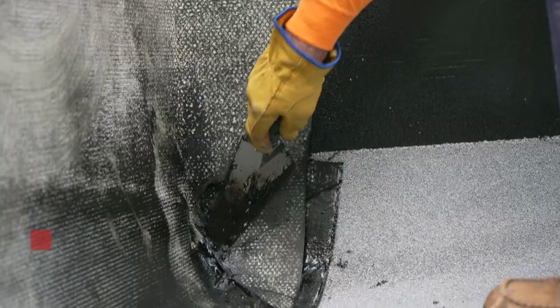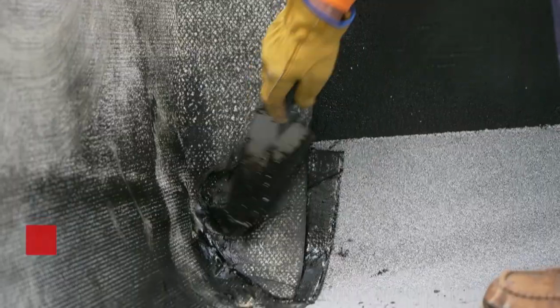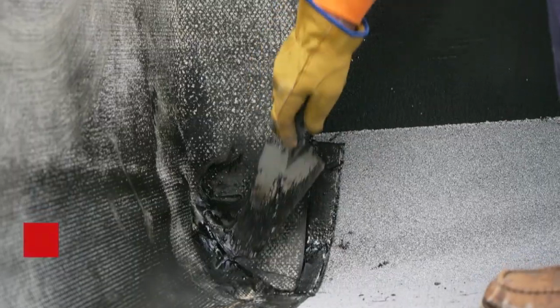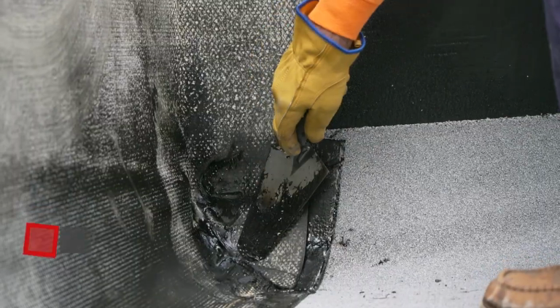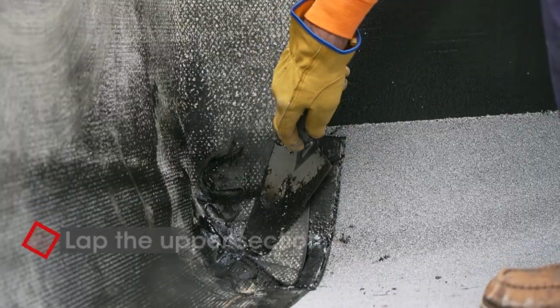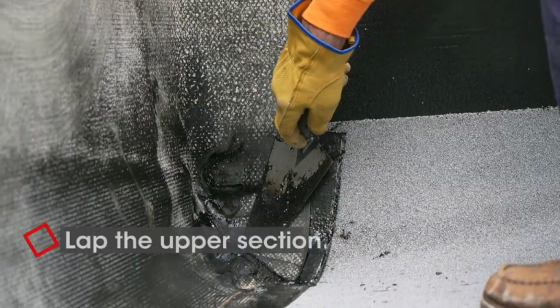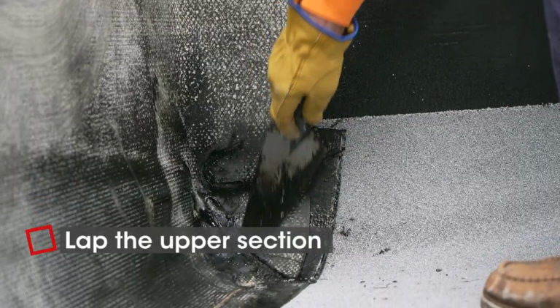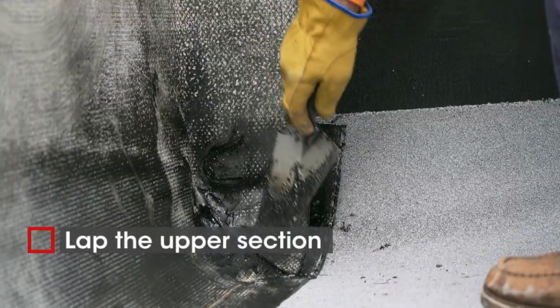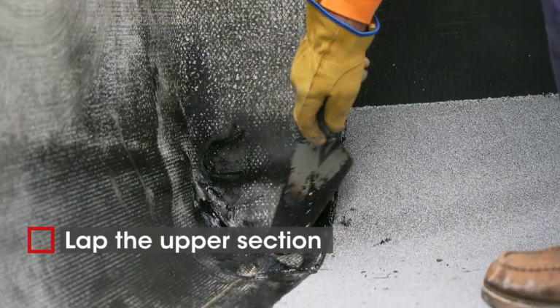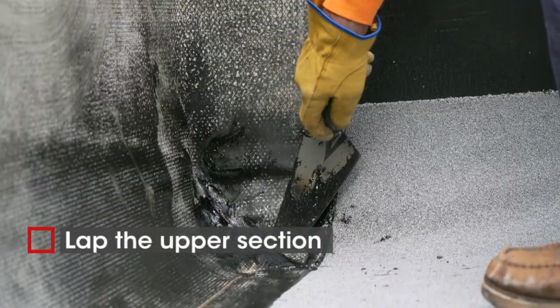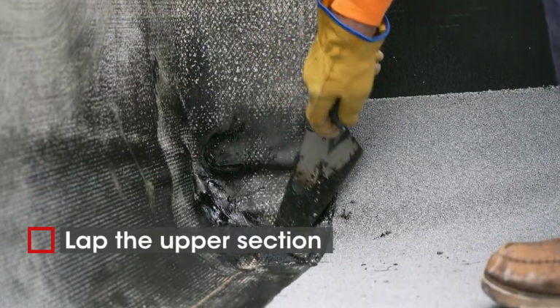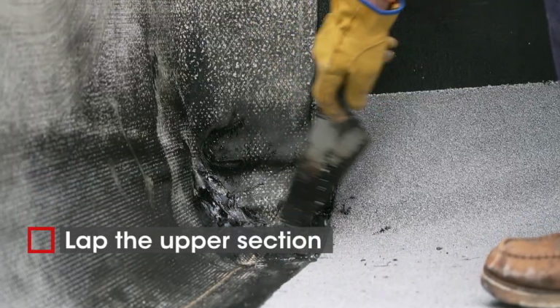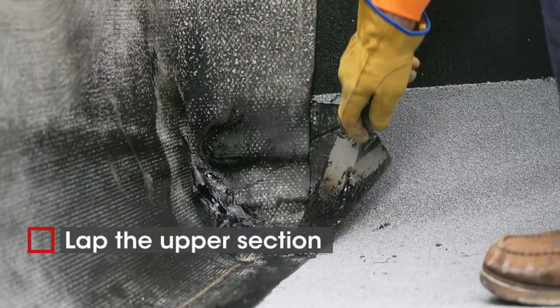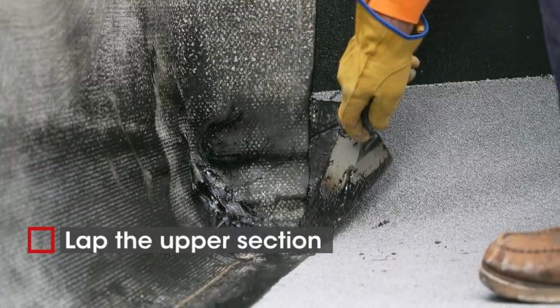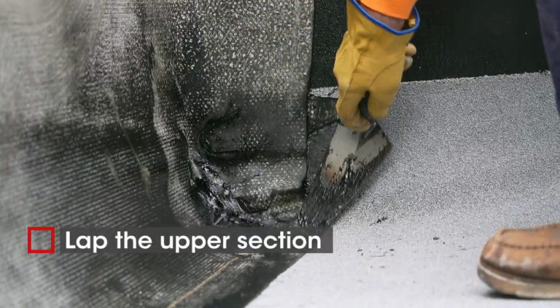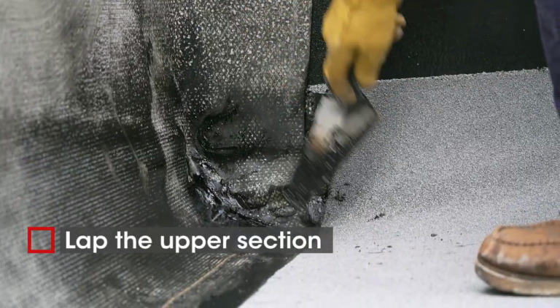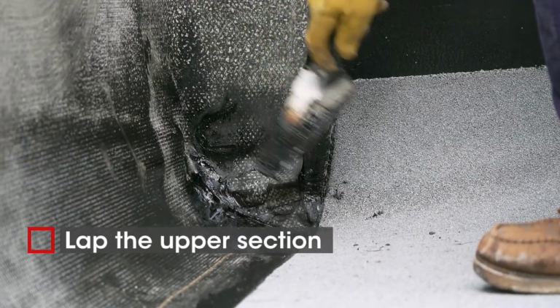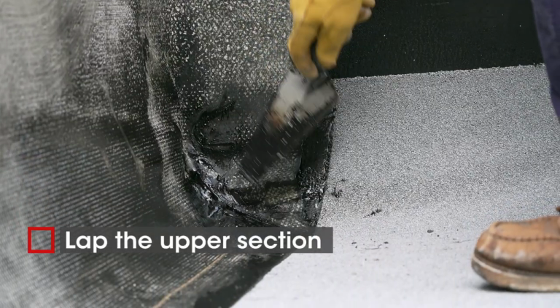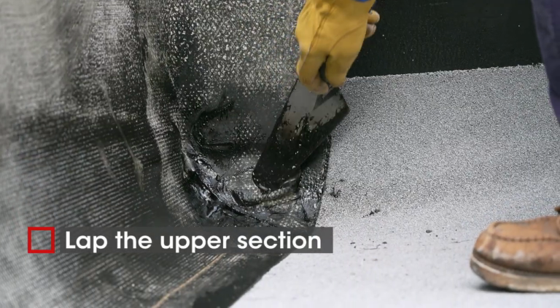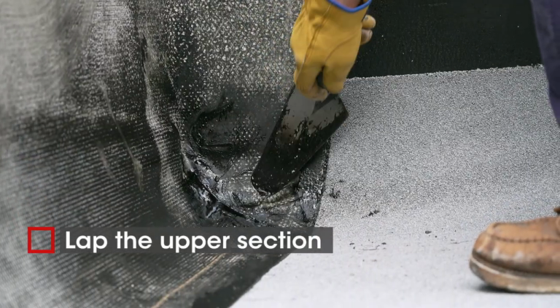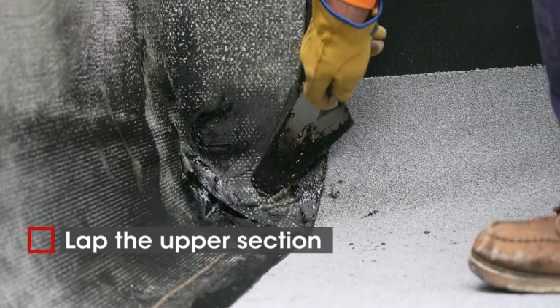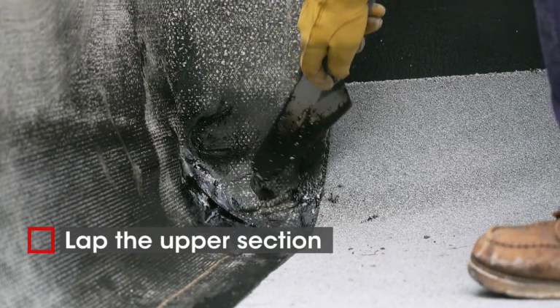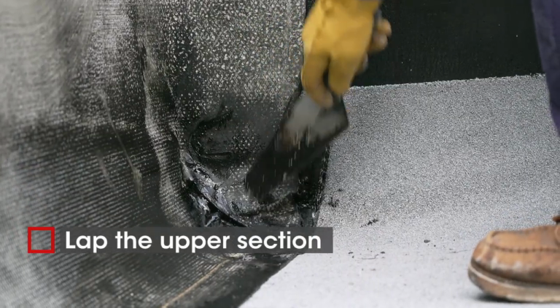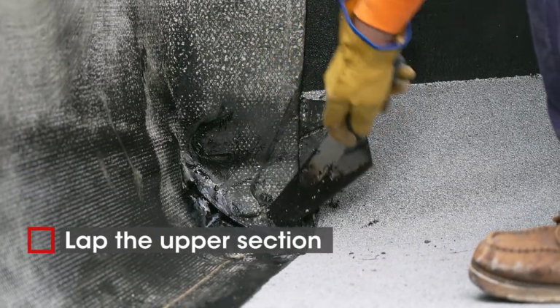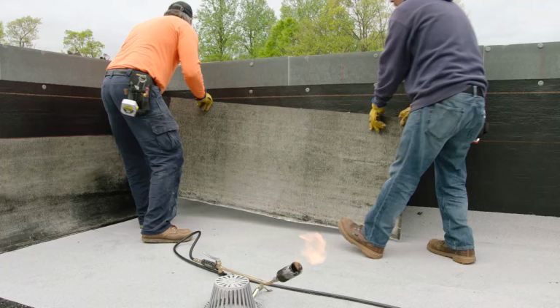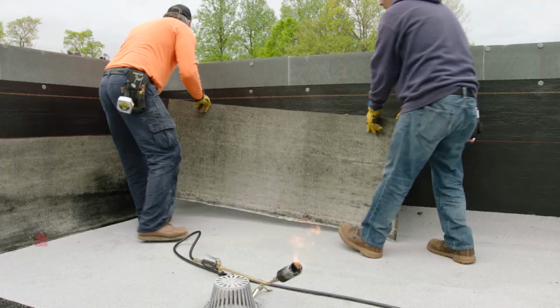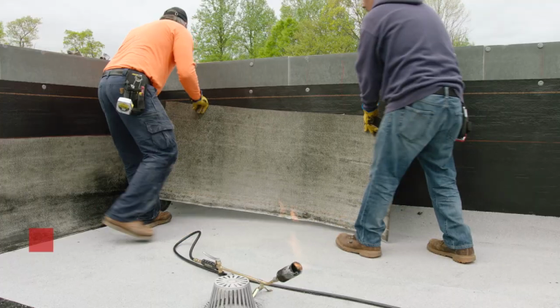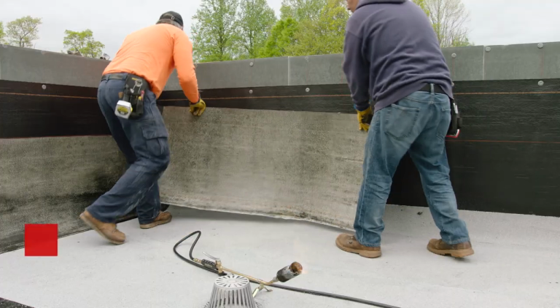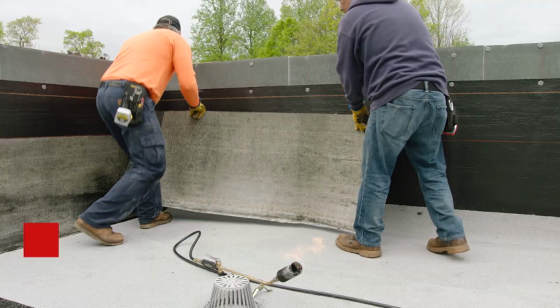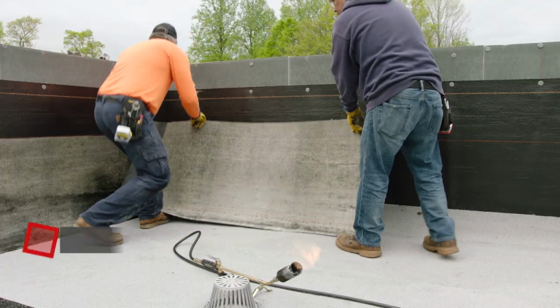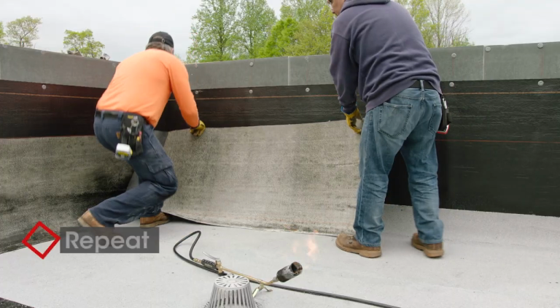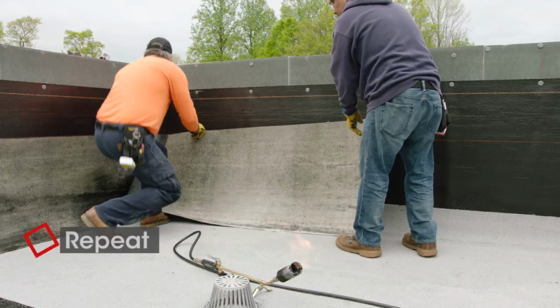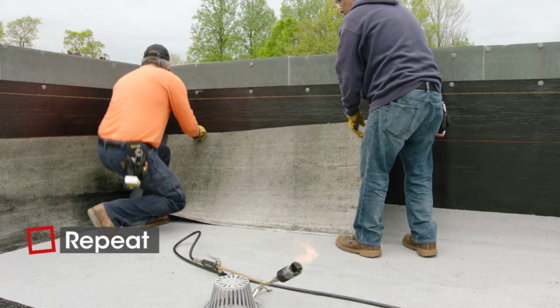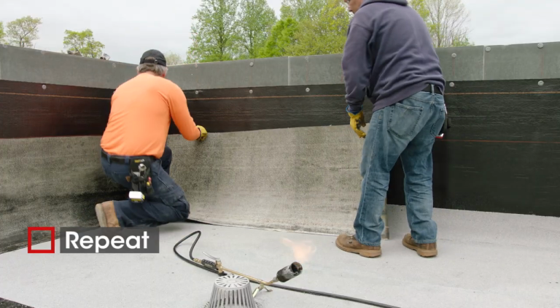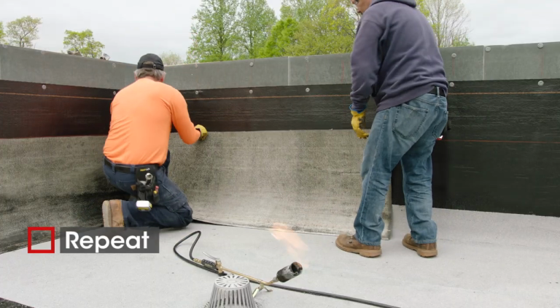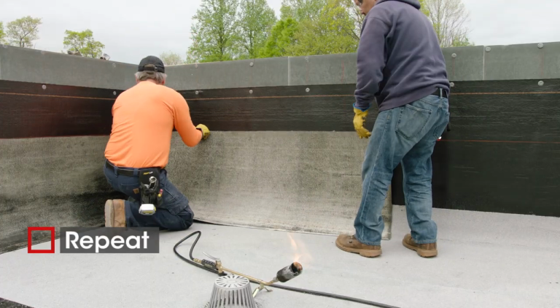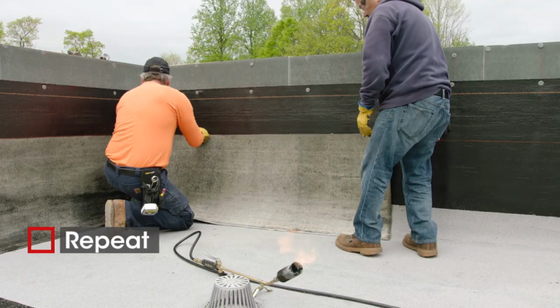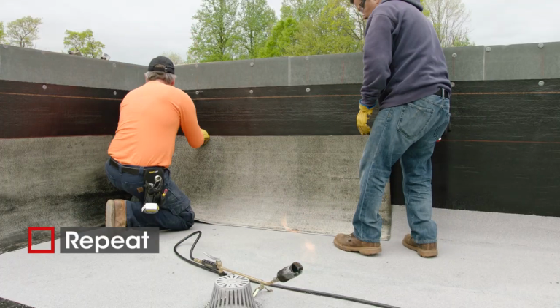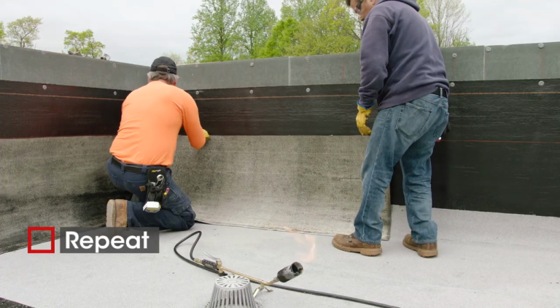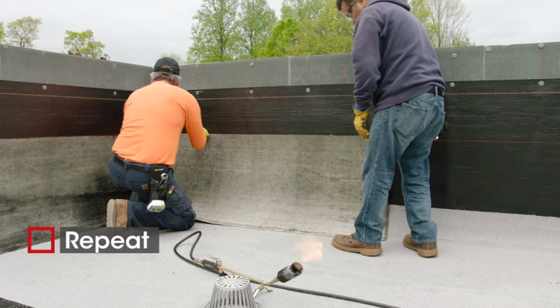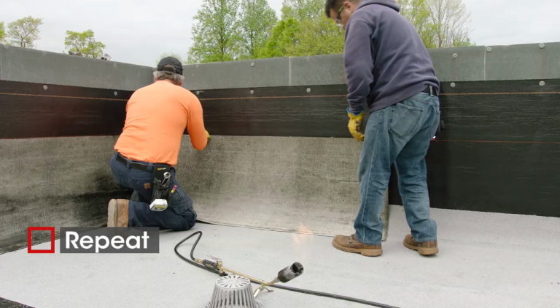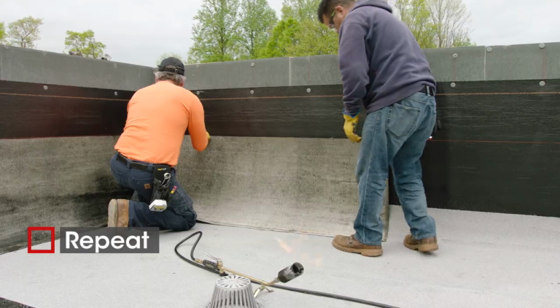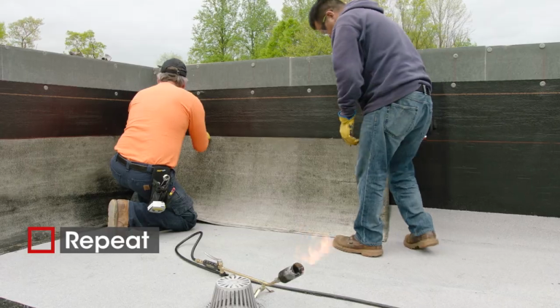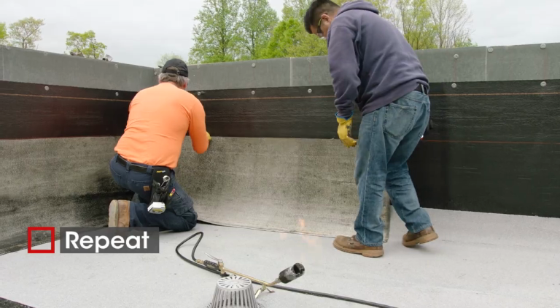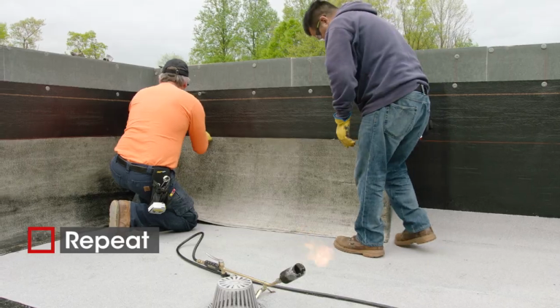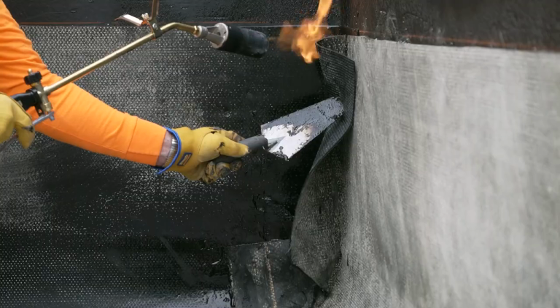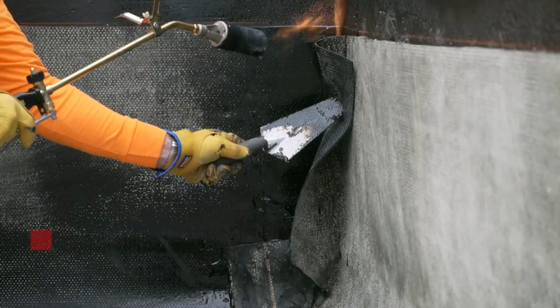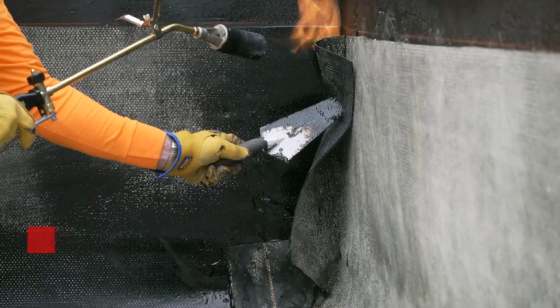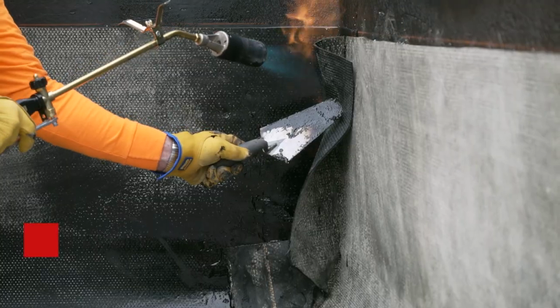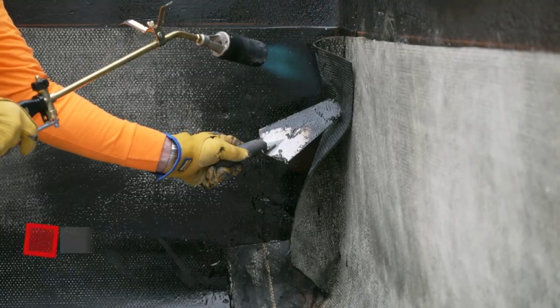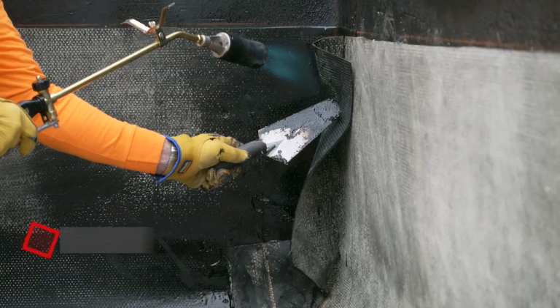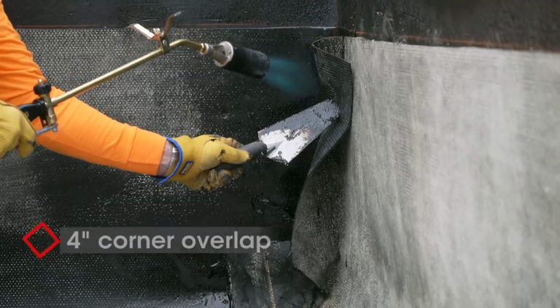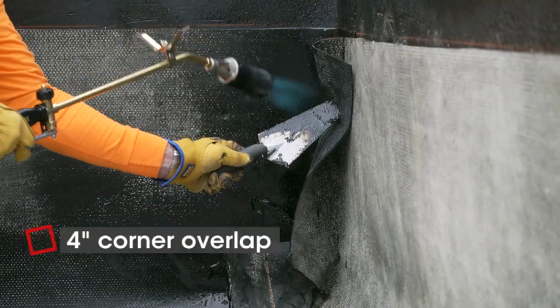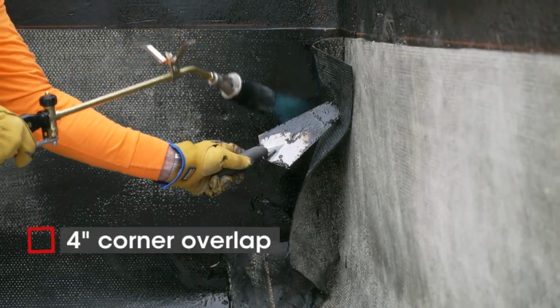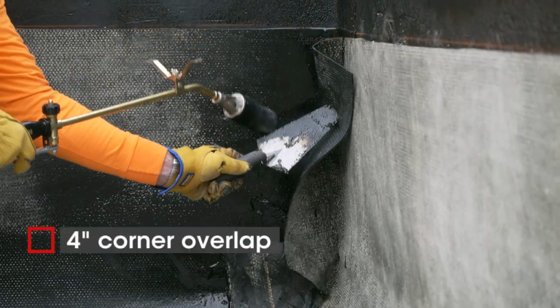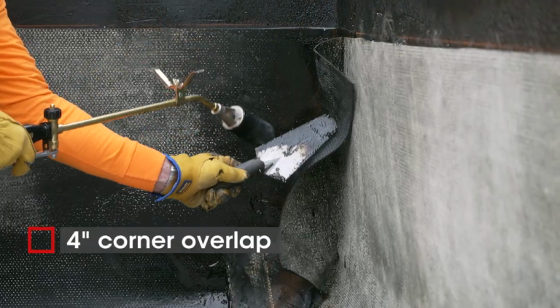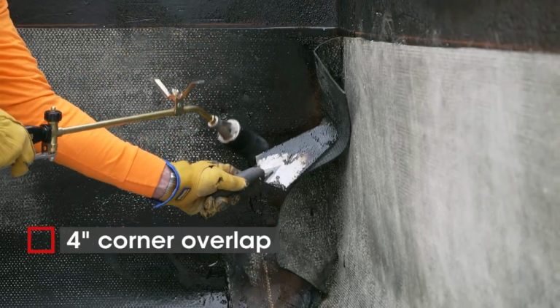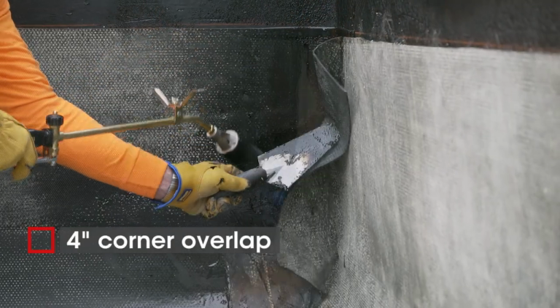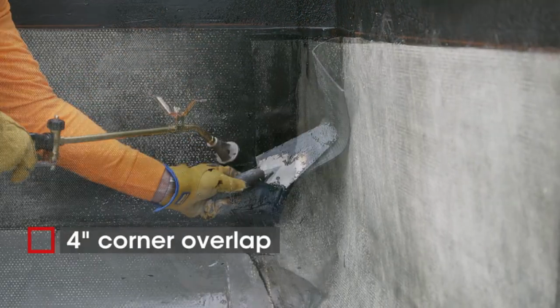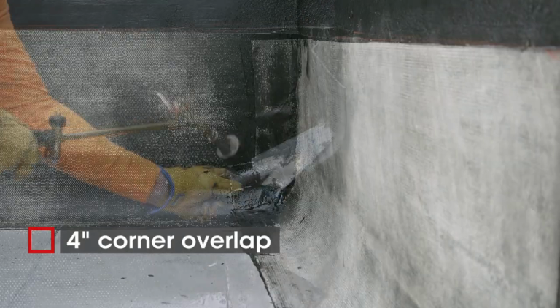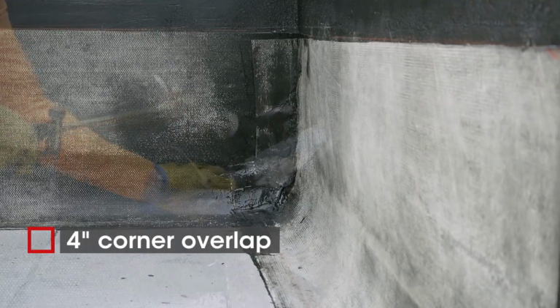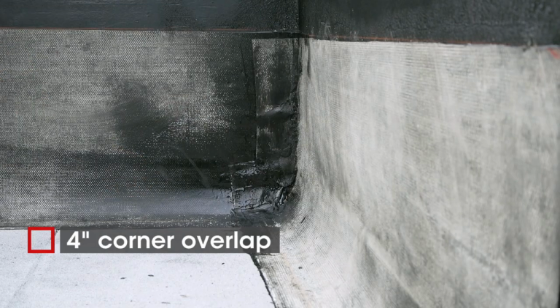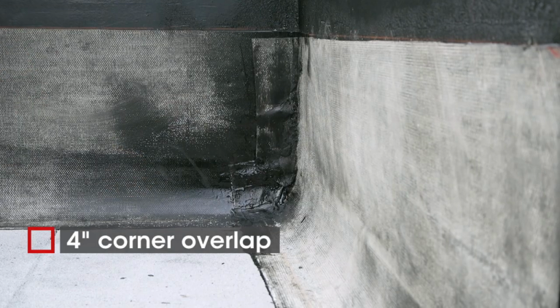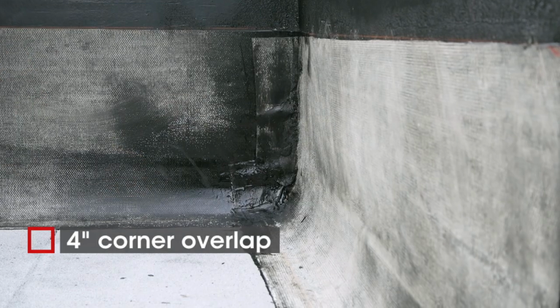Lap the upper section over the lower. Repeat on the opposite side, extending the sheet four inches around the corner.